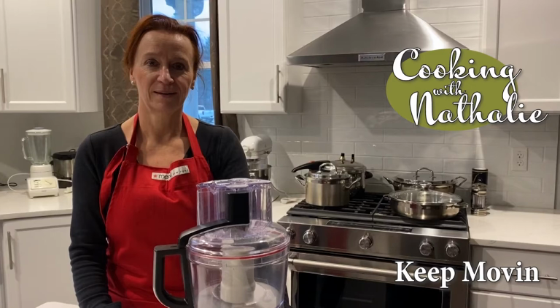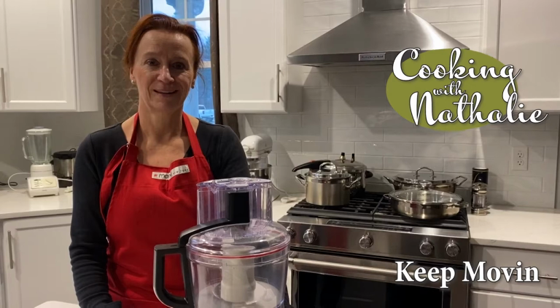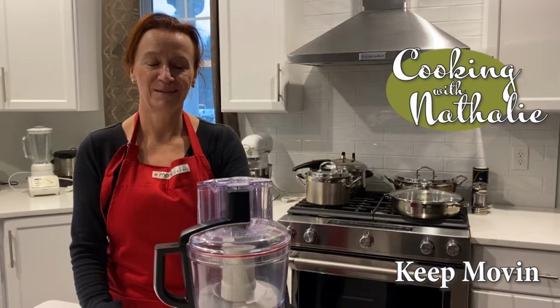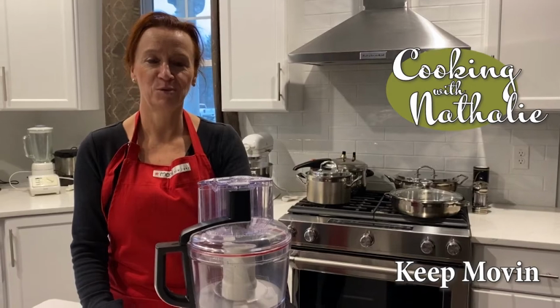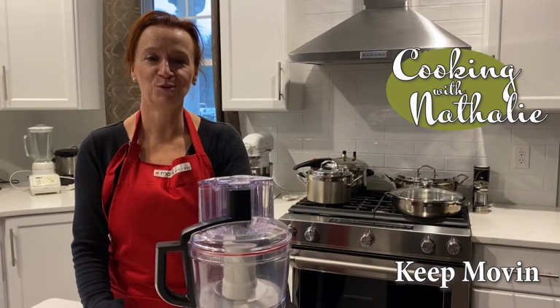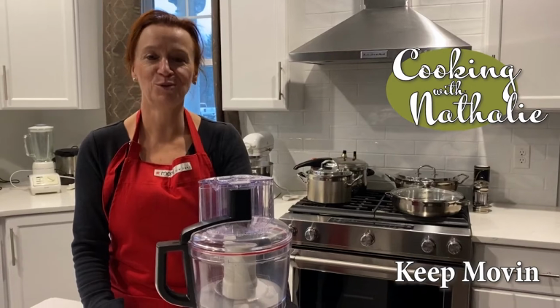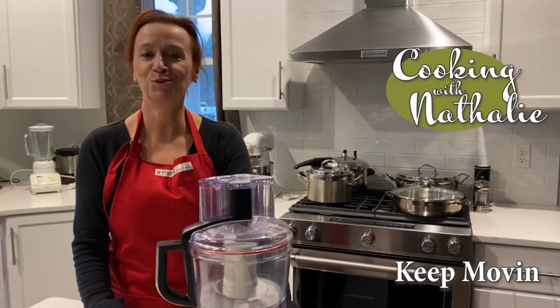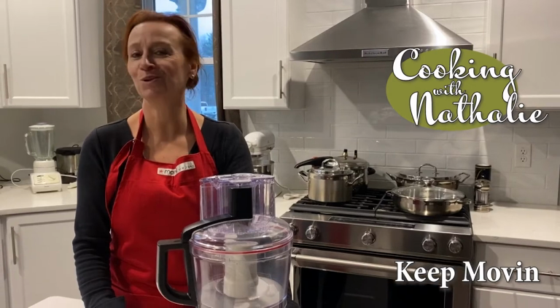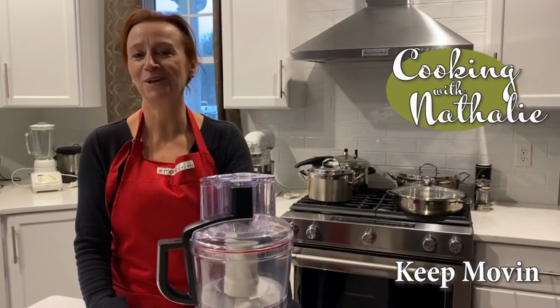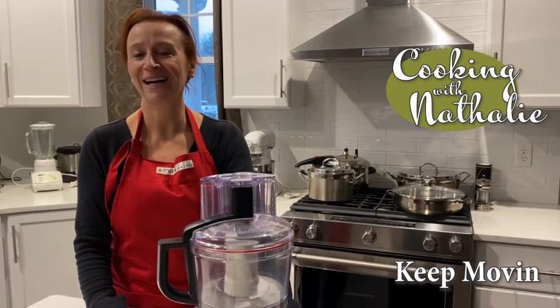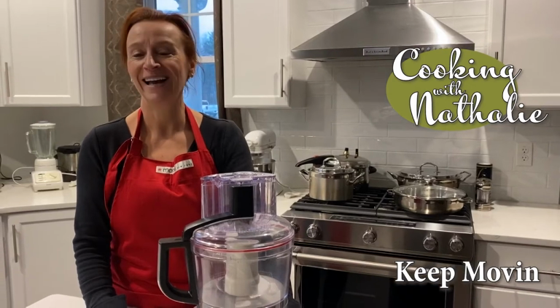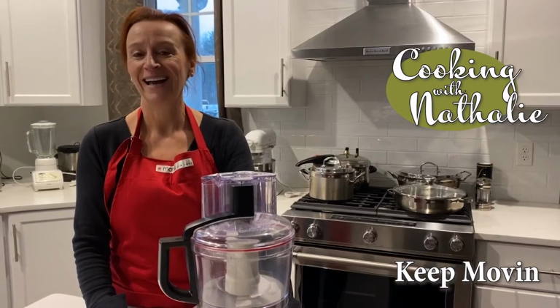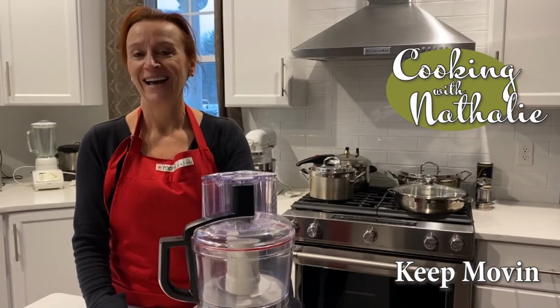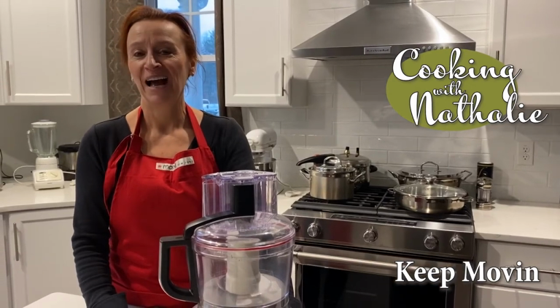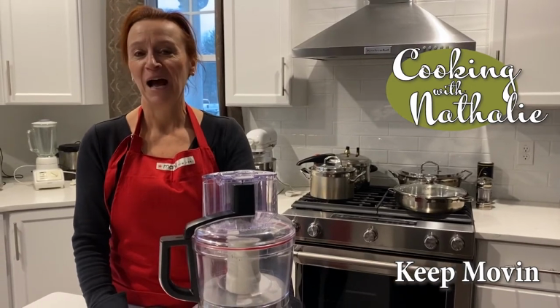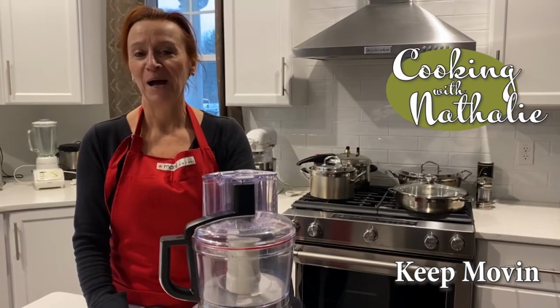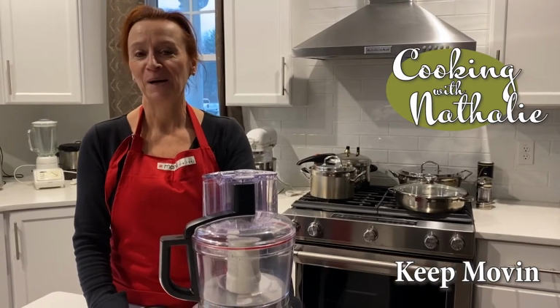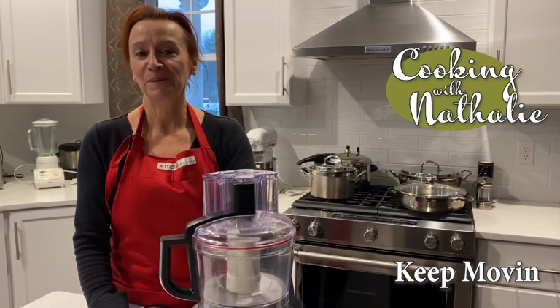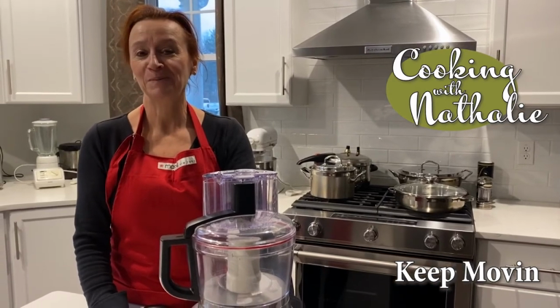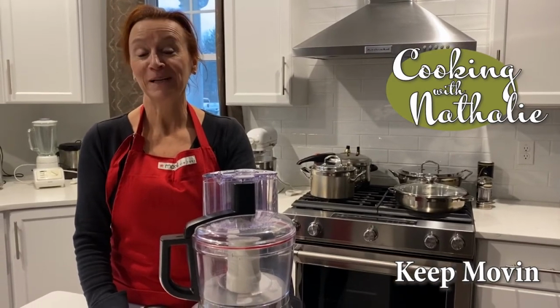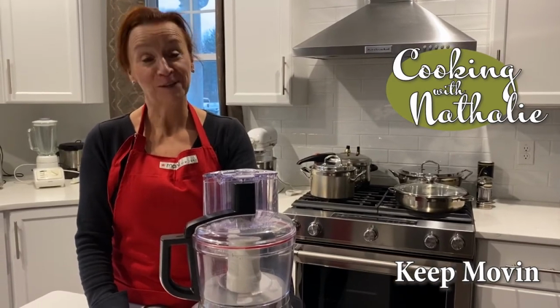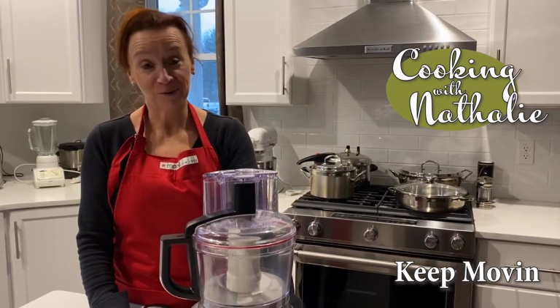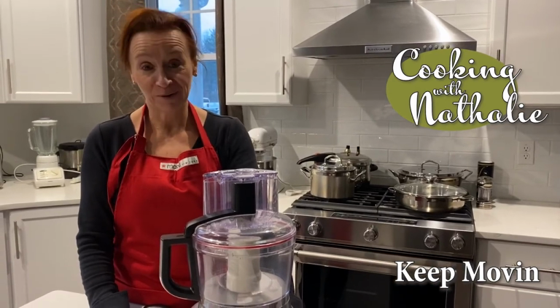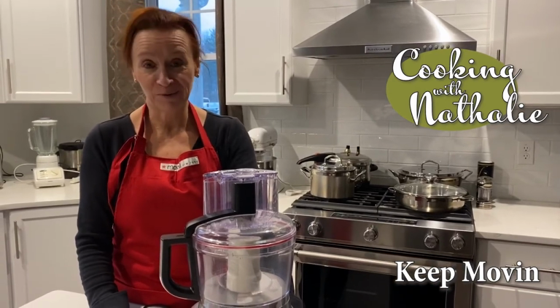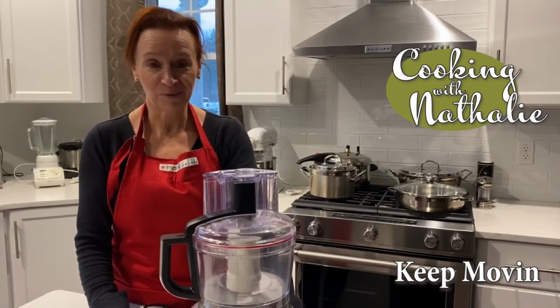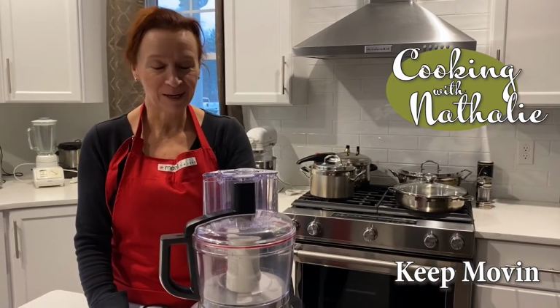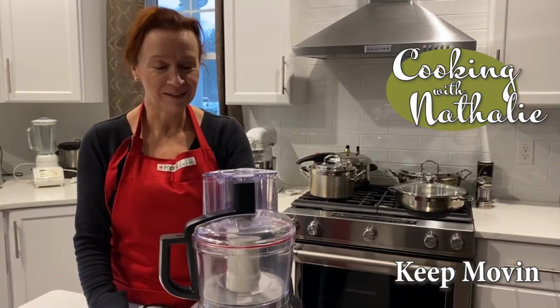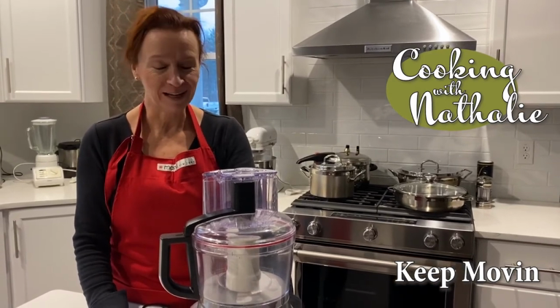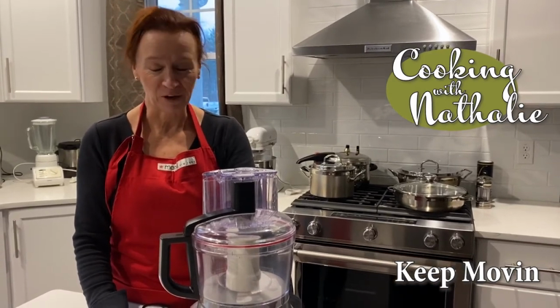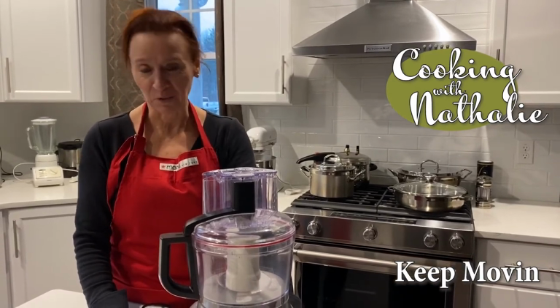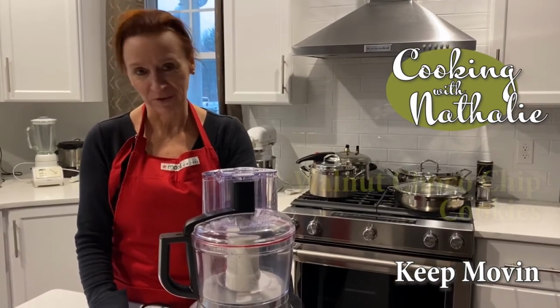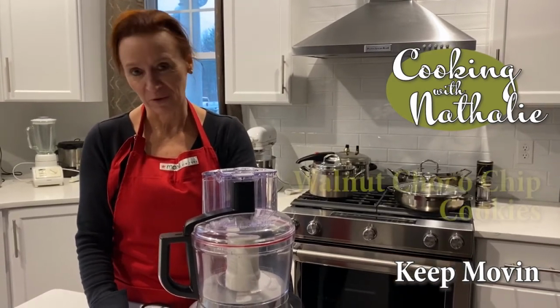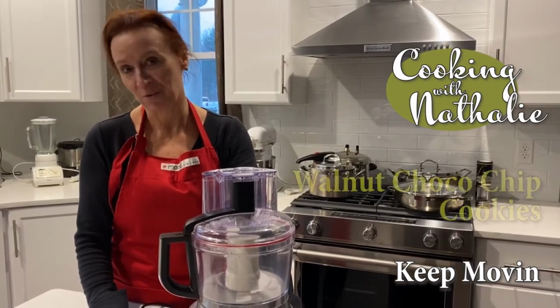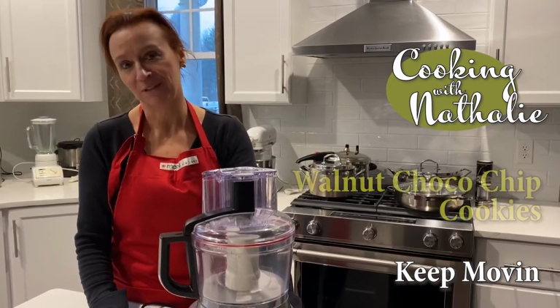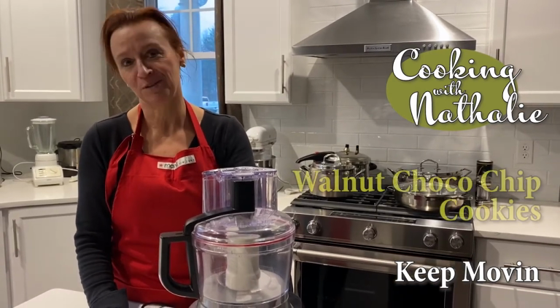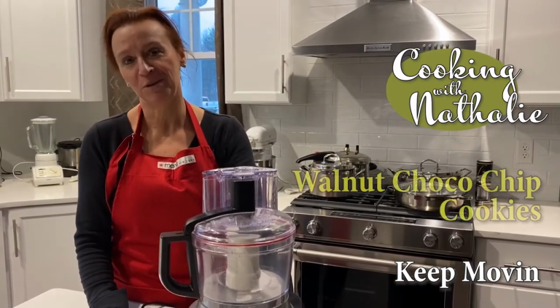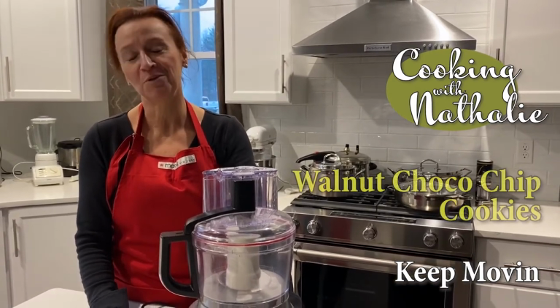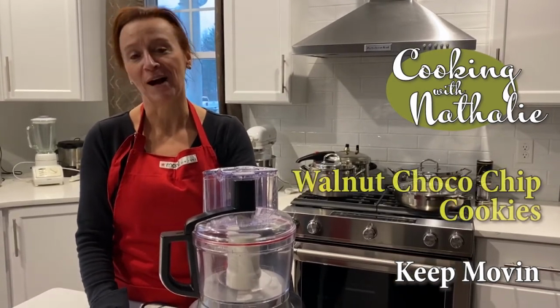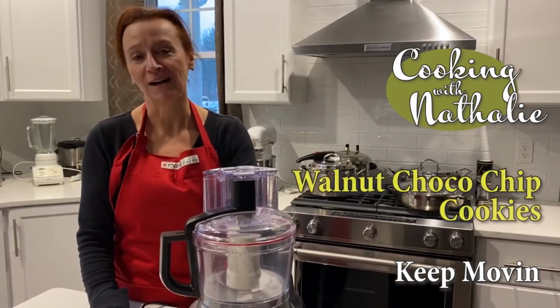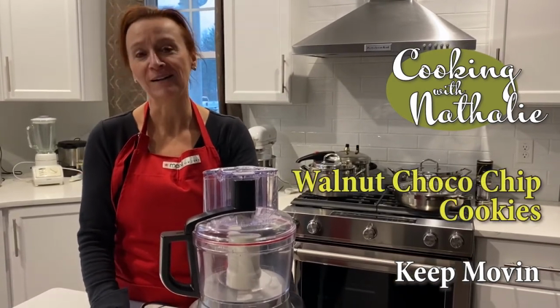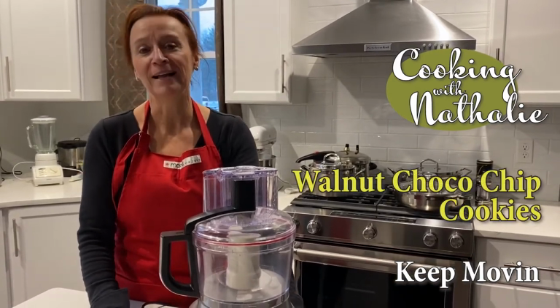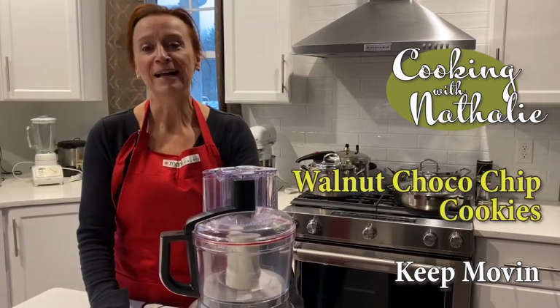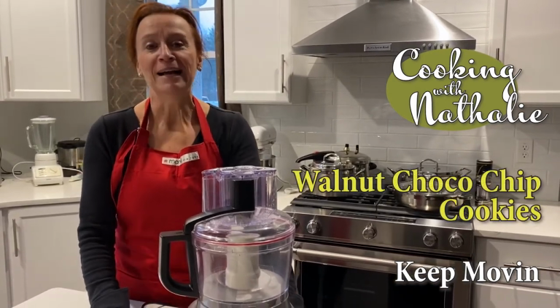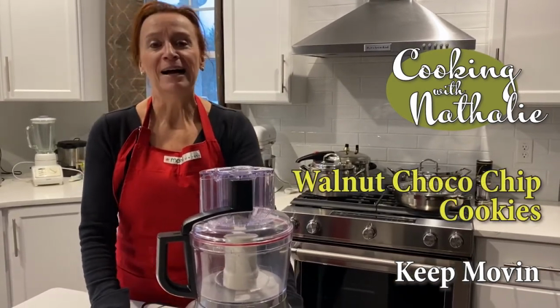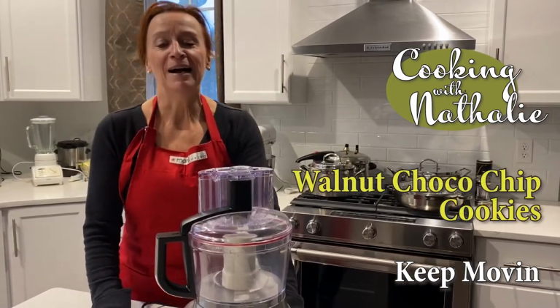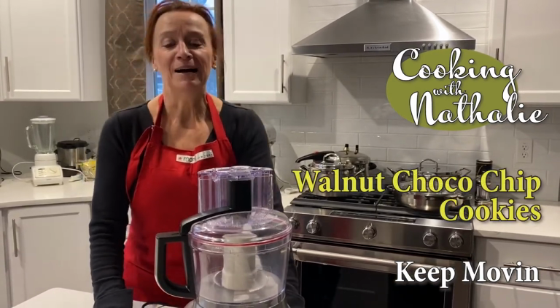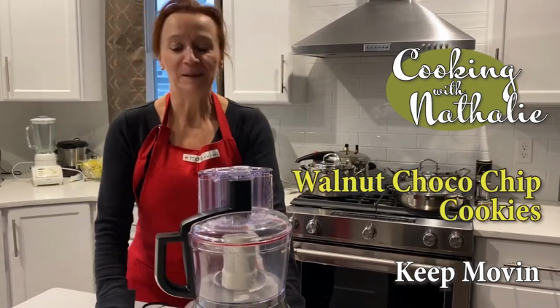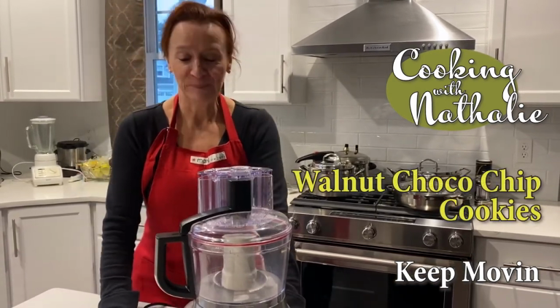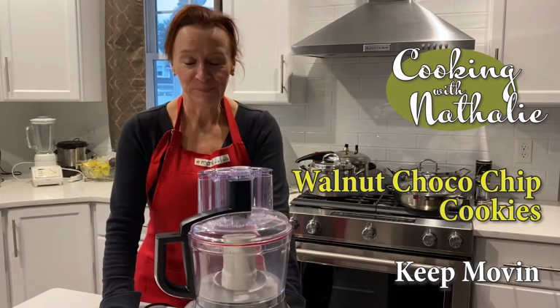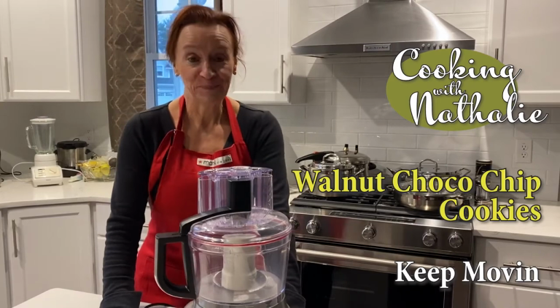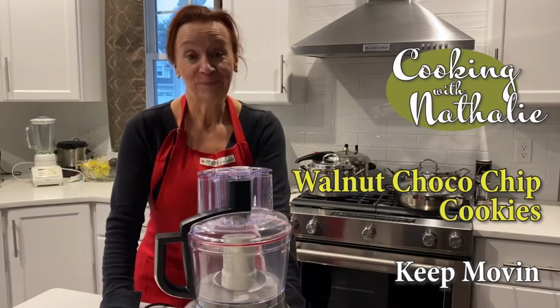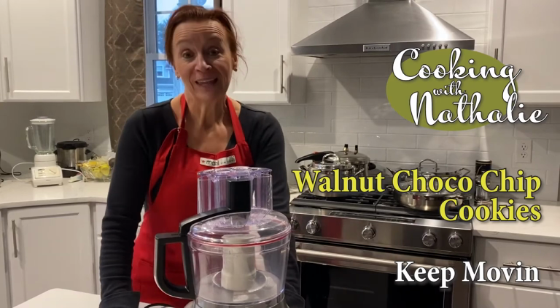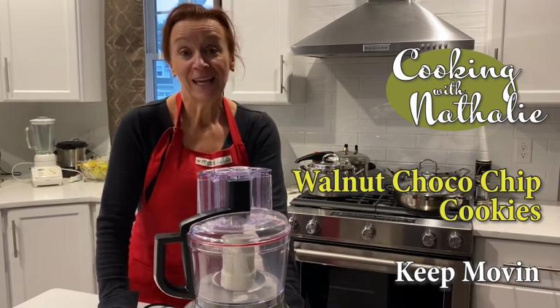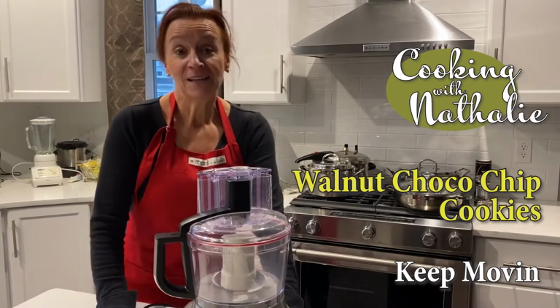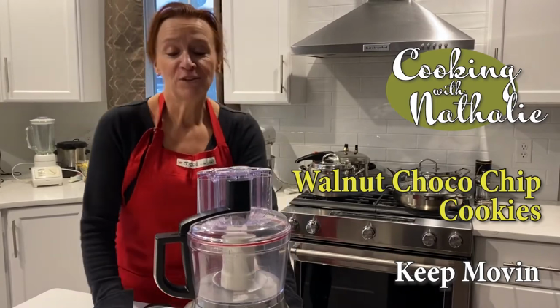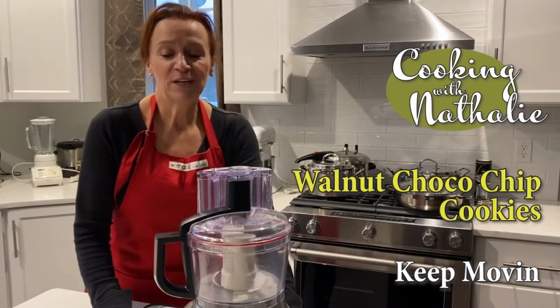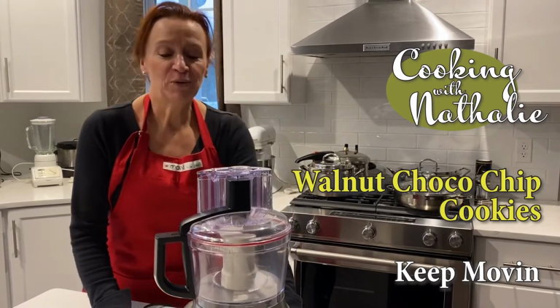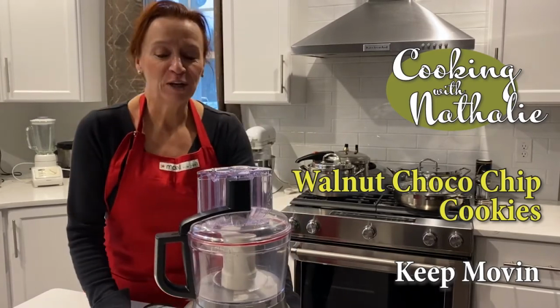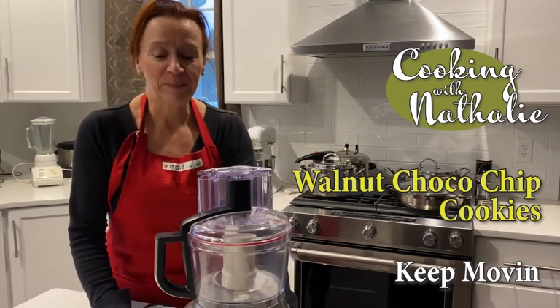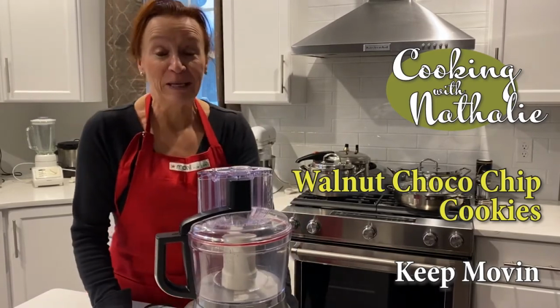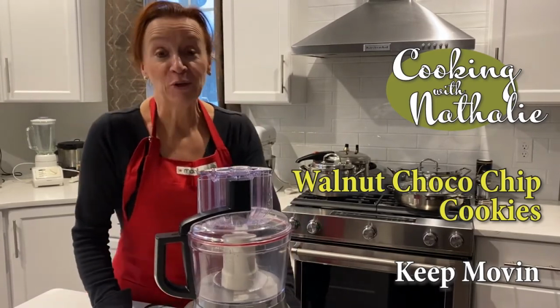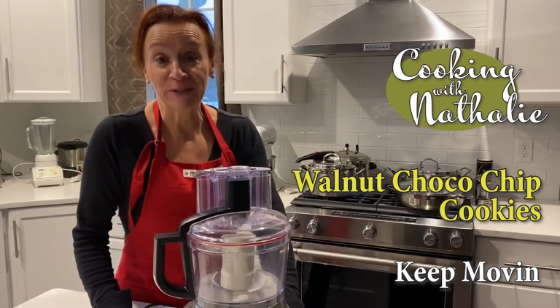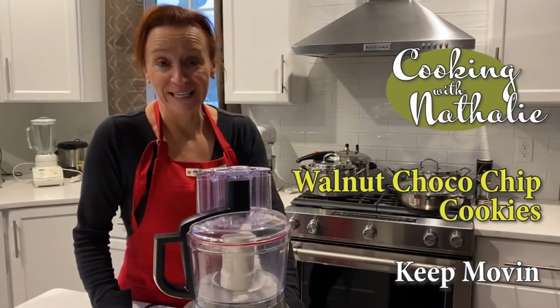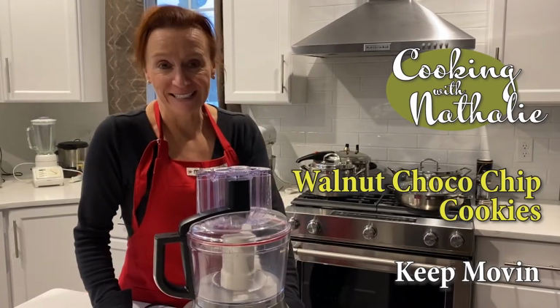Bonjour! Hello everyone! I hope everyone's doing well. Today we're going to make cookies.